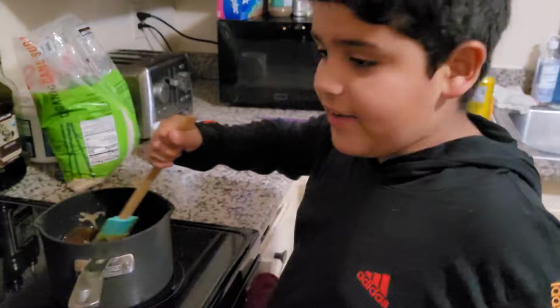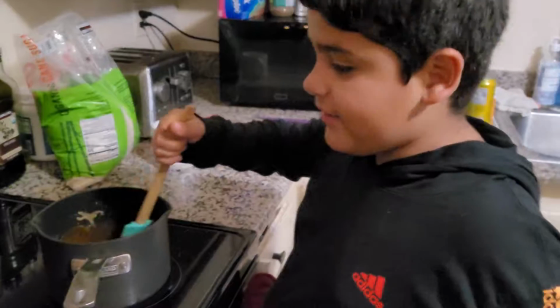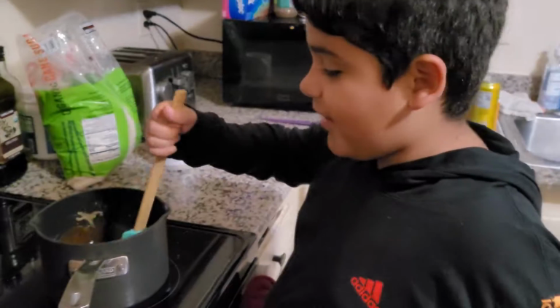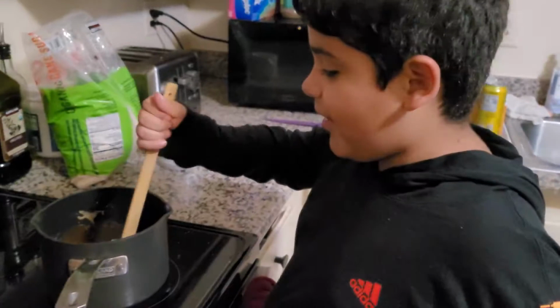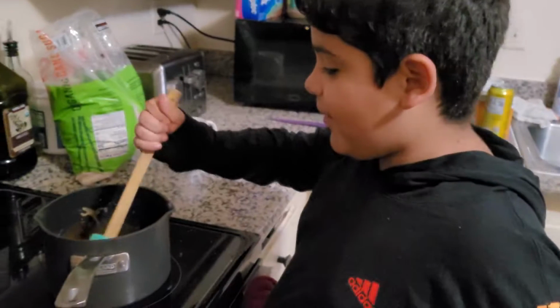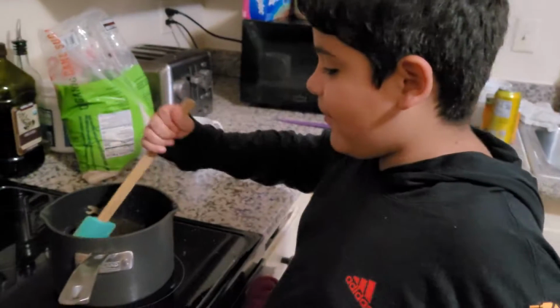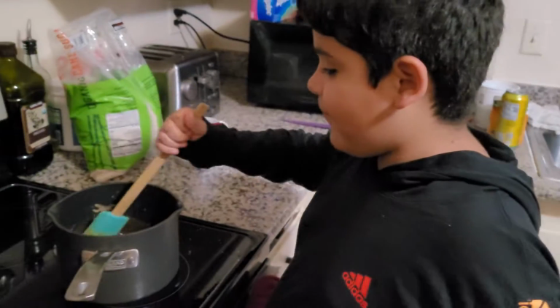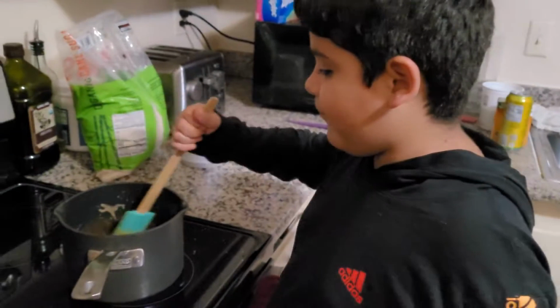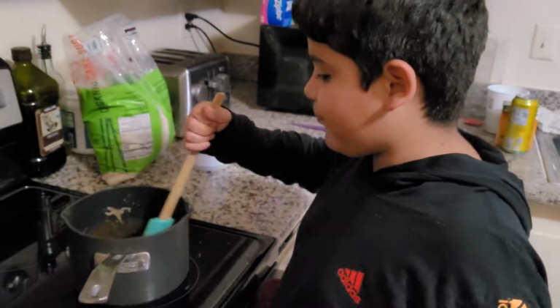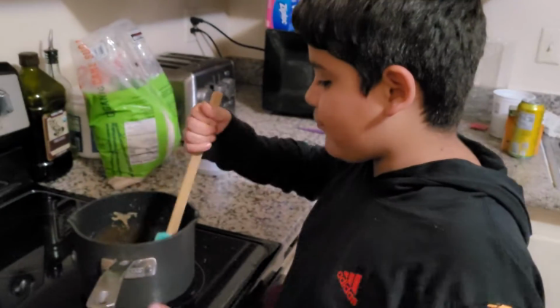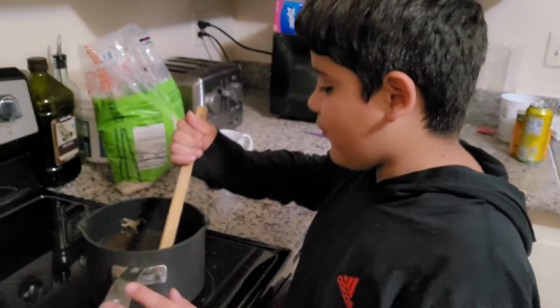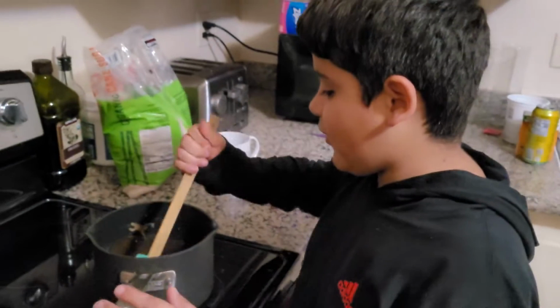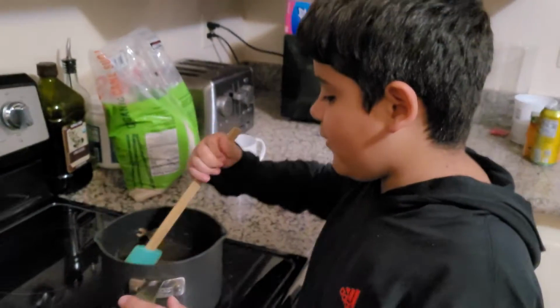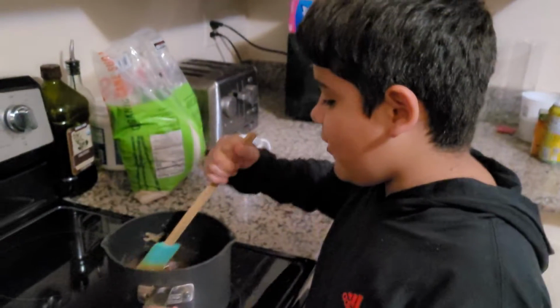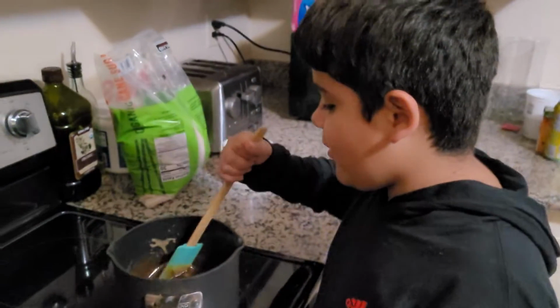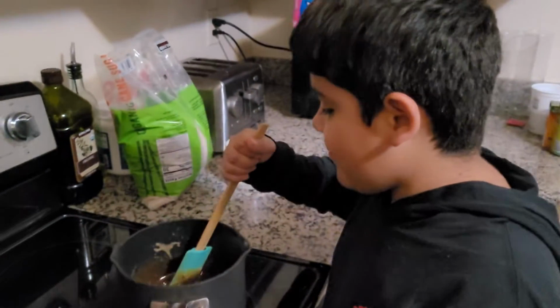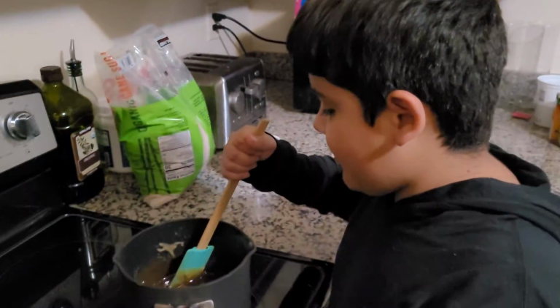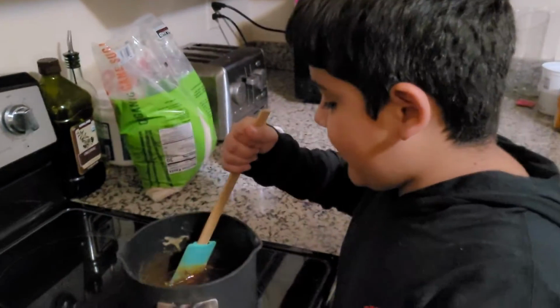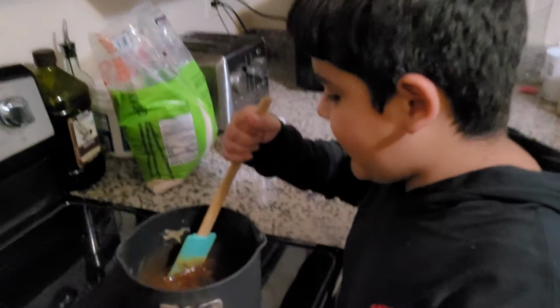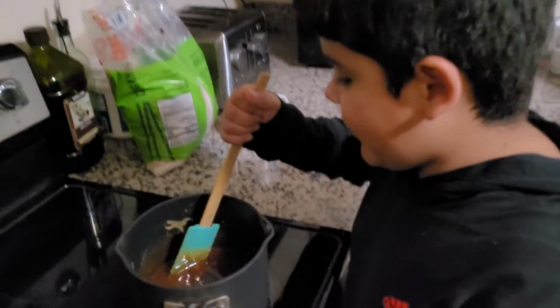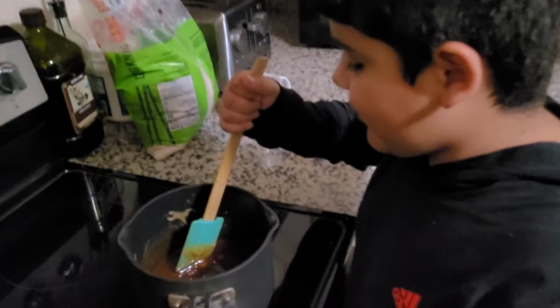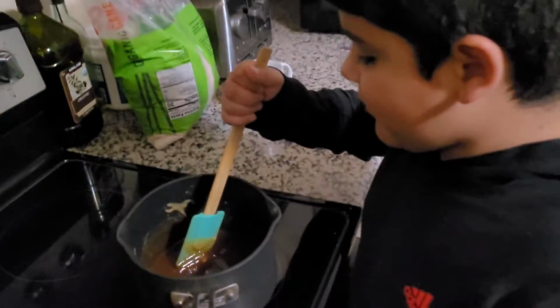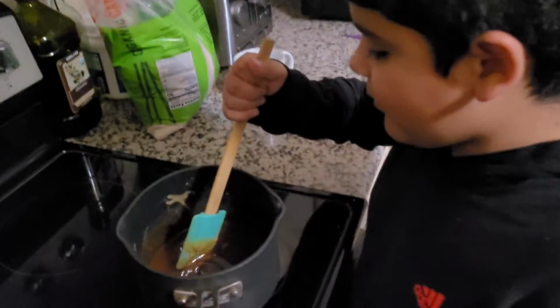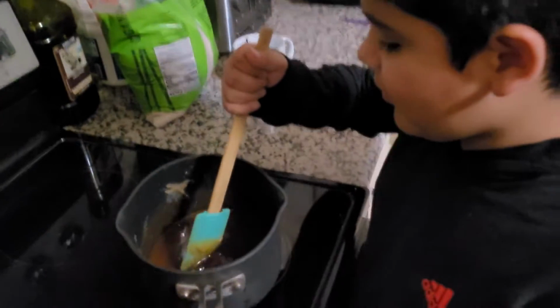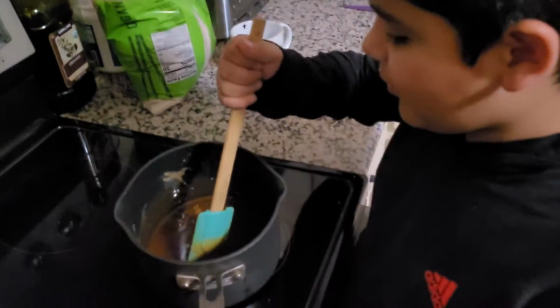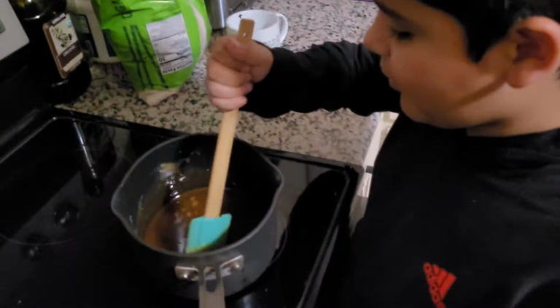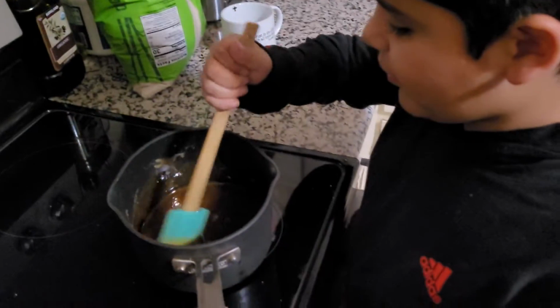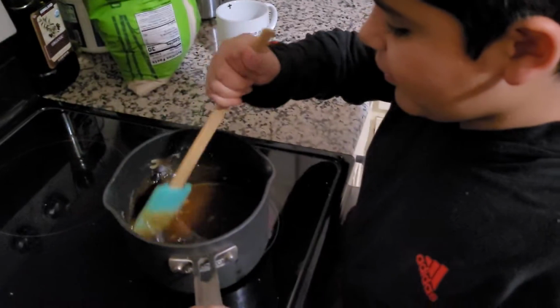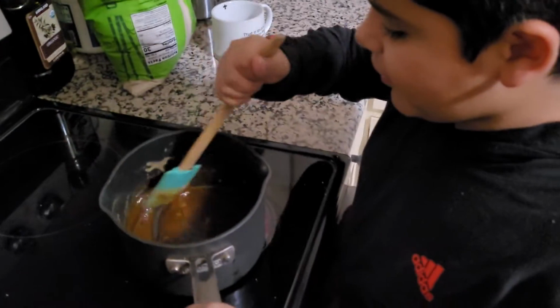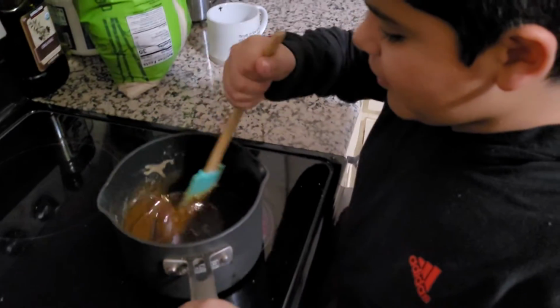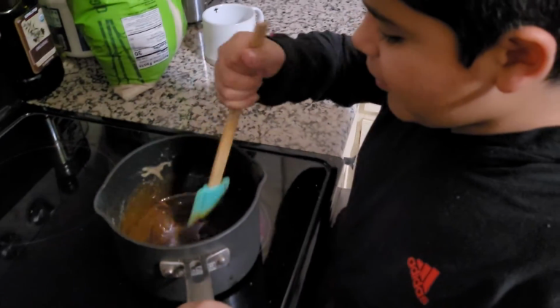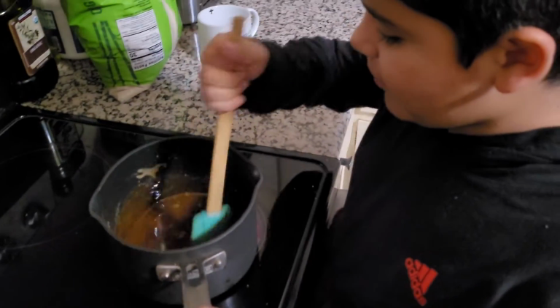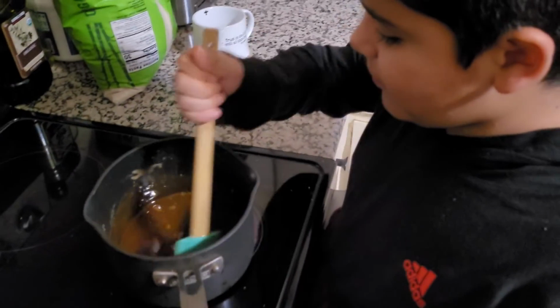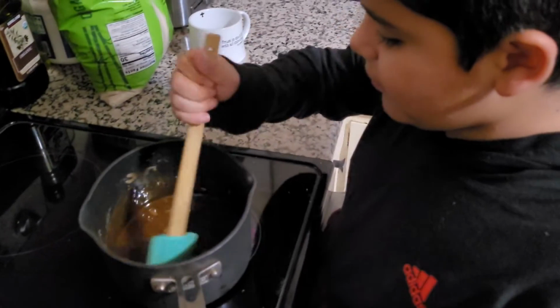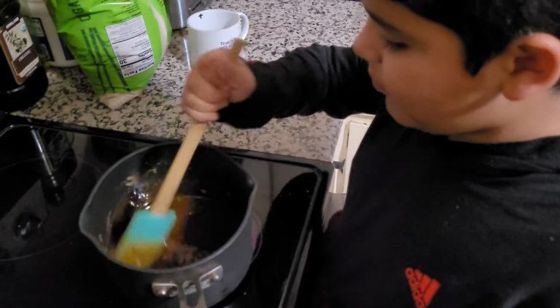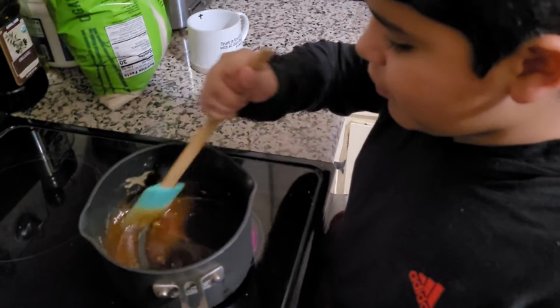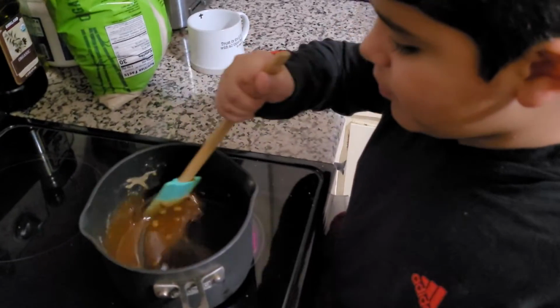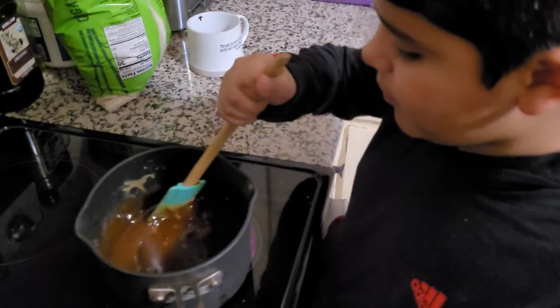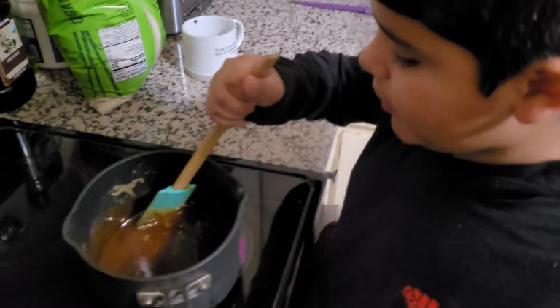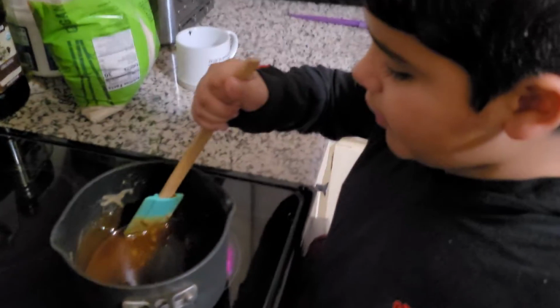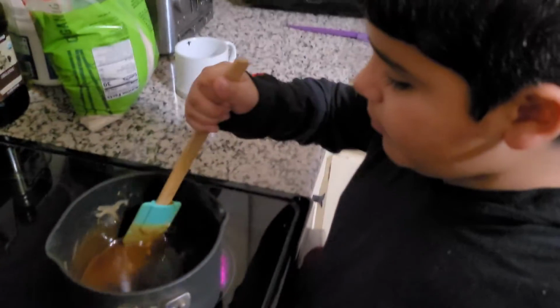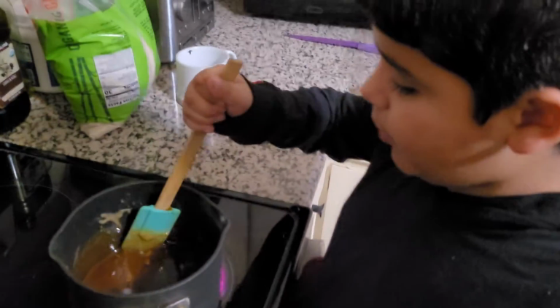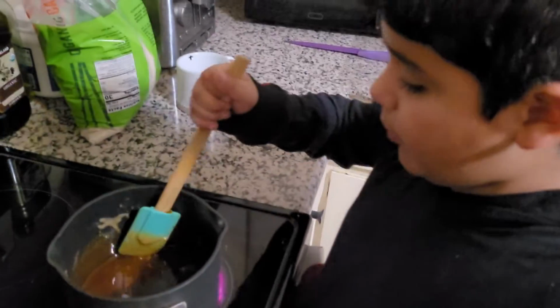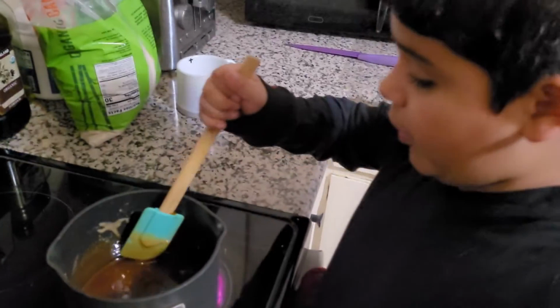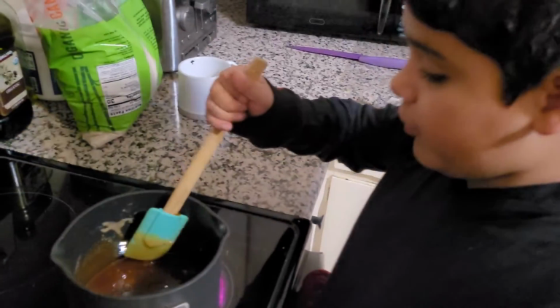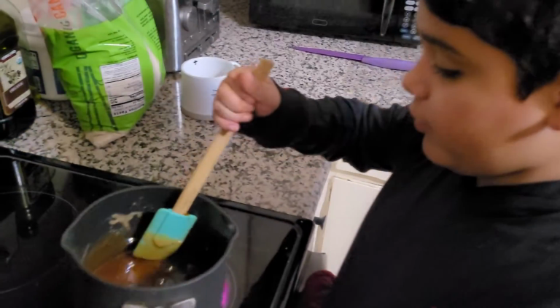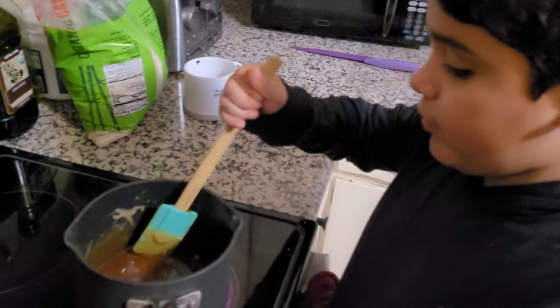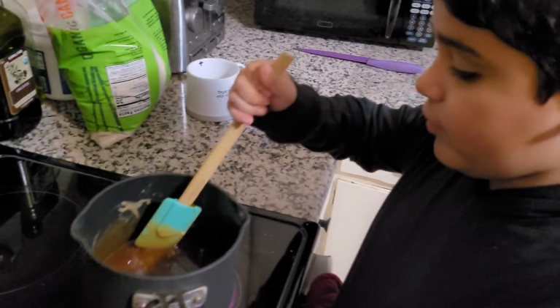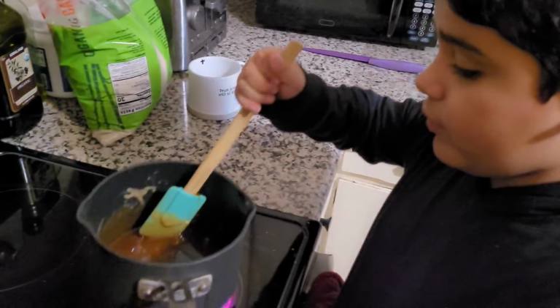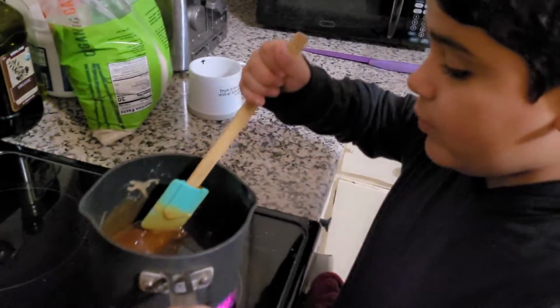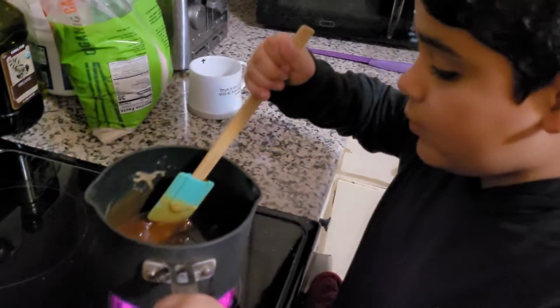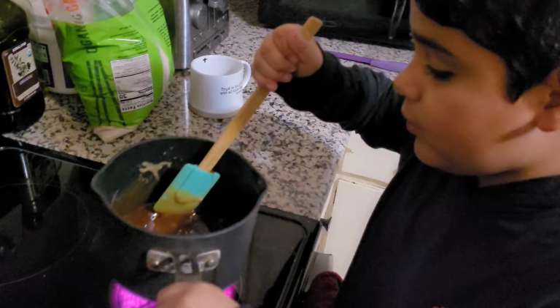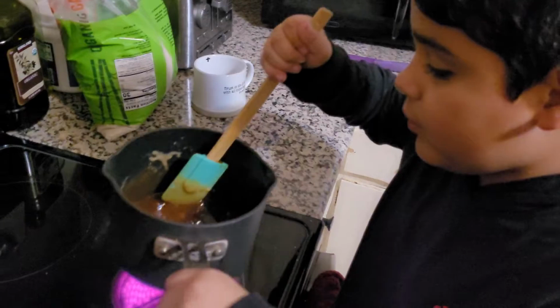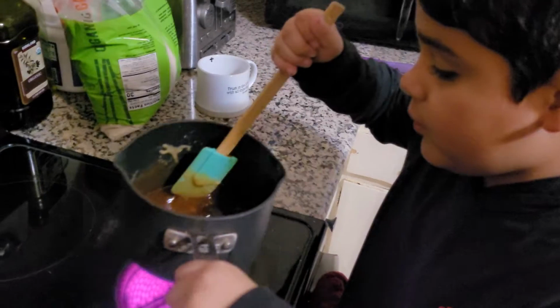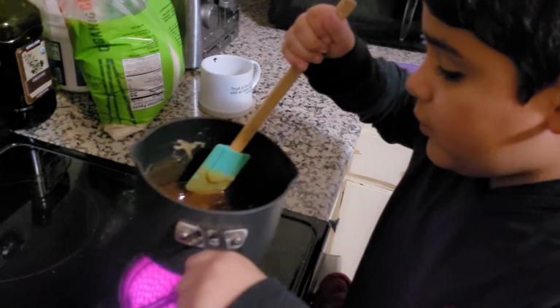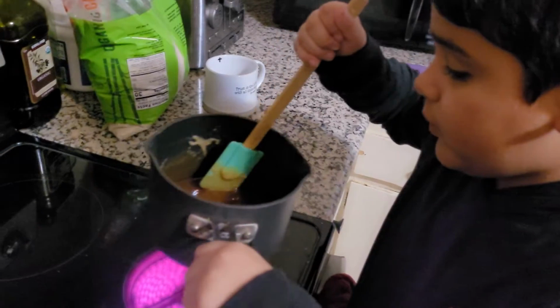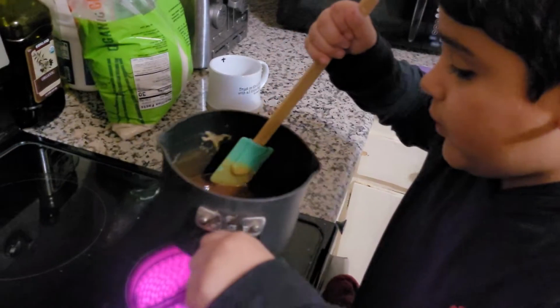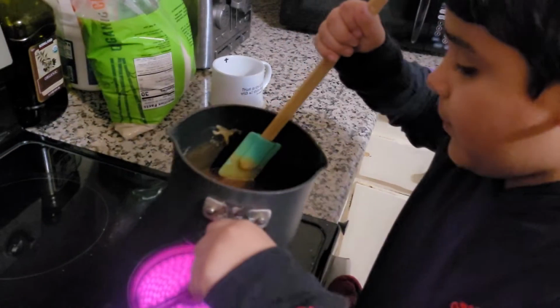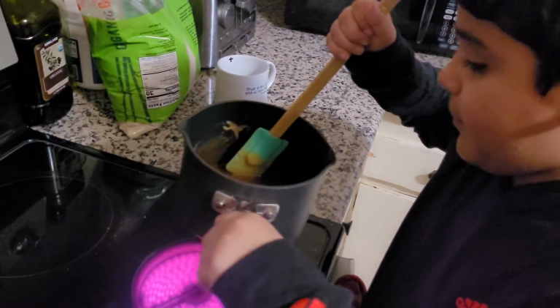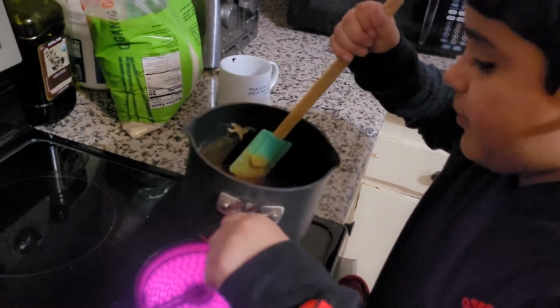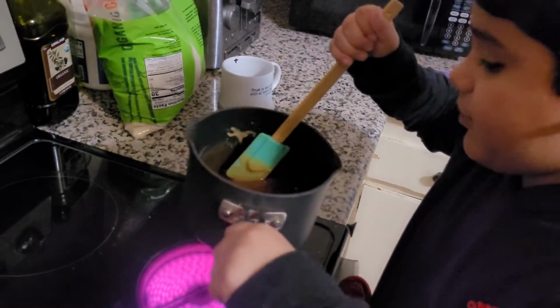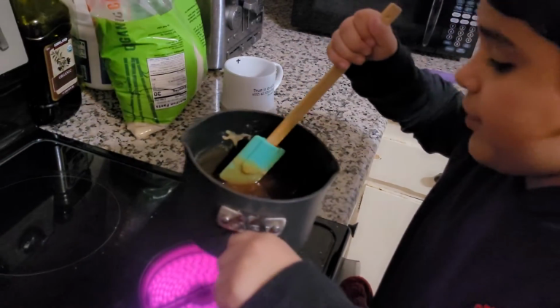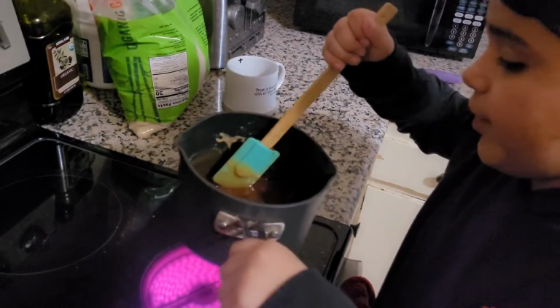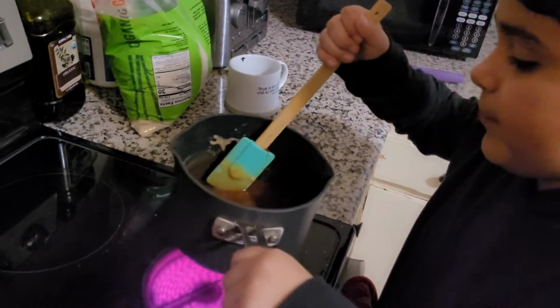Guys, making the honeycomb from Squid Game. Oh gosh. Yep, it's done.